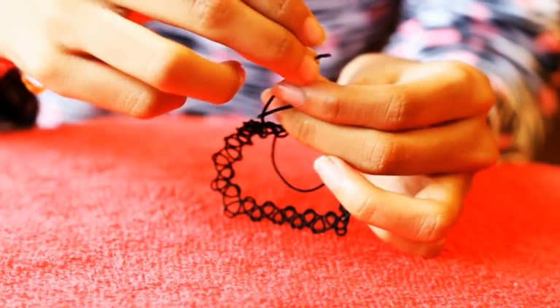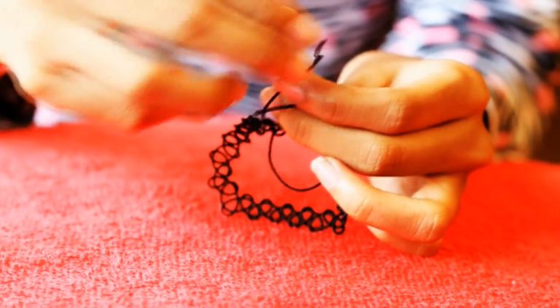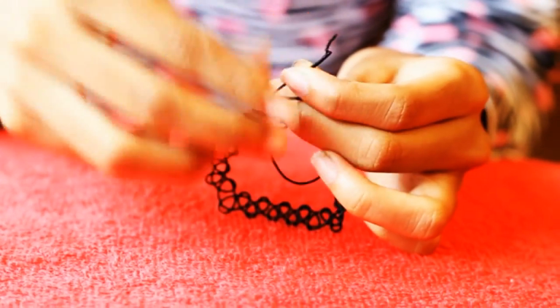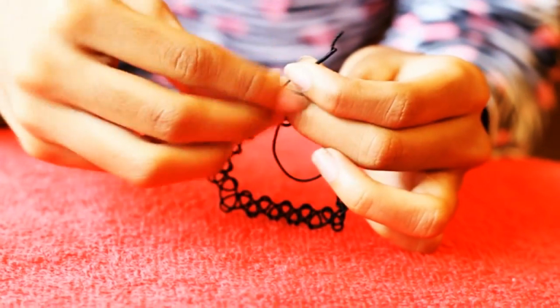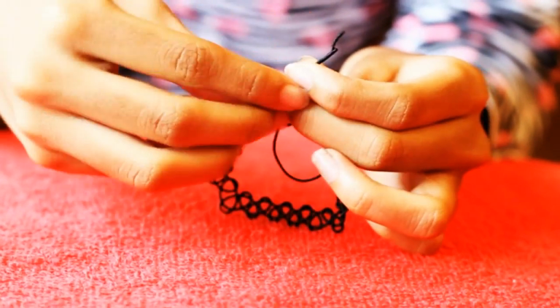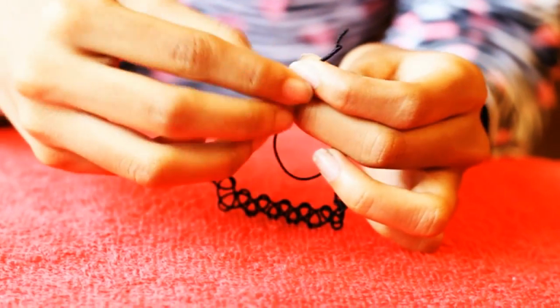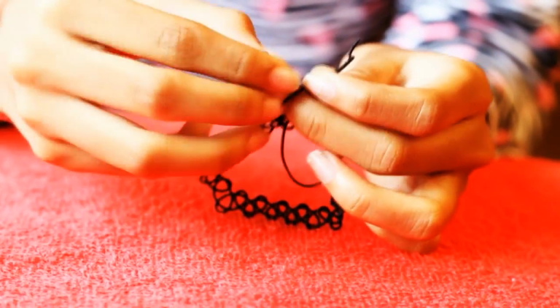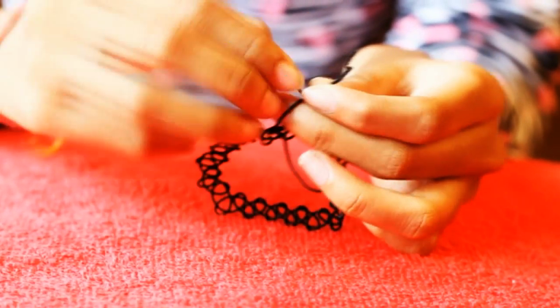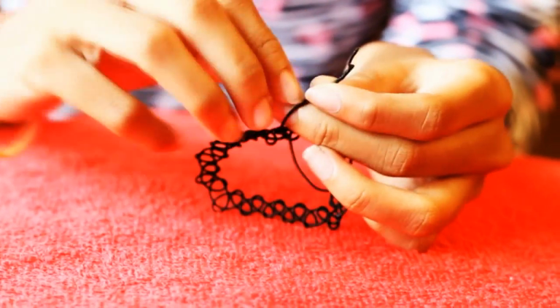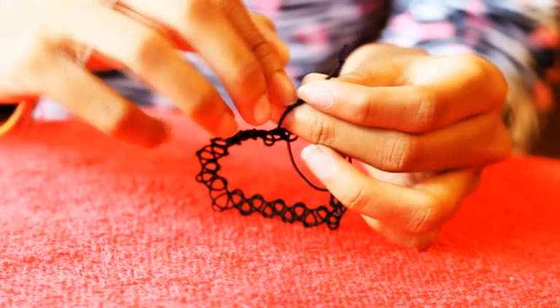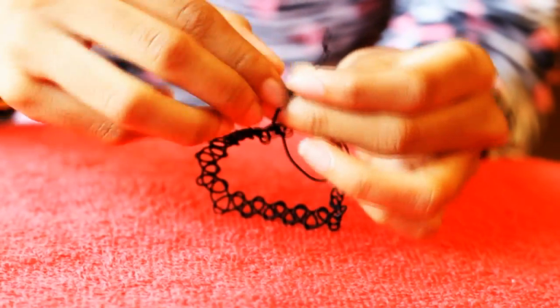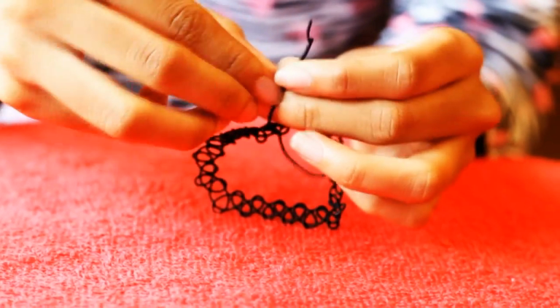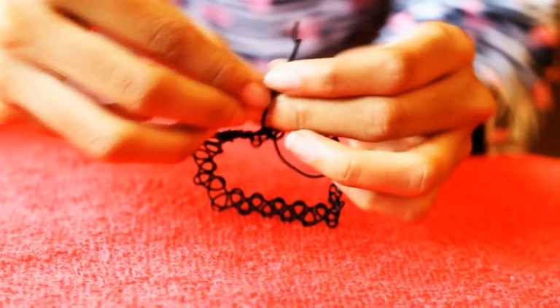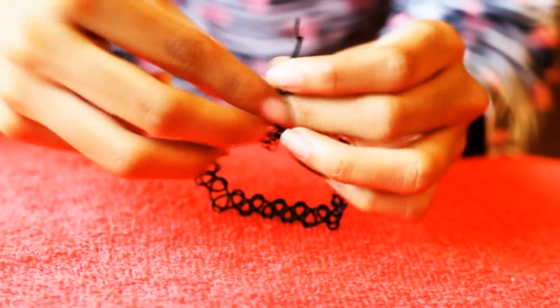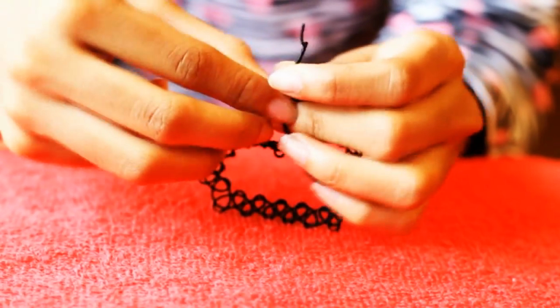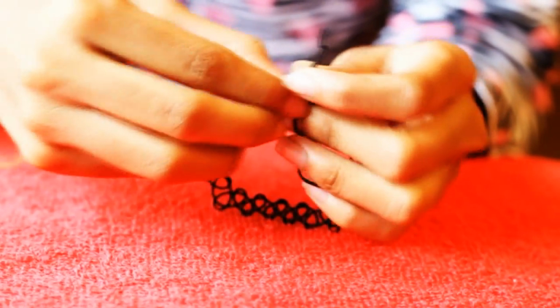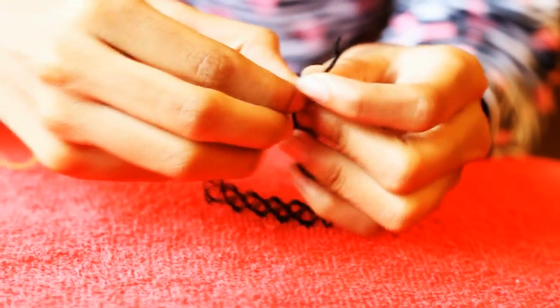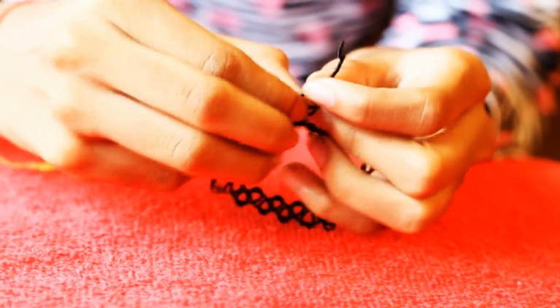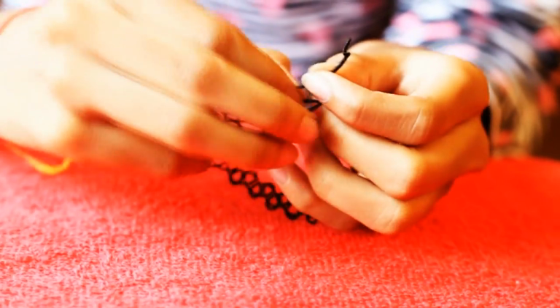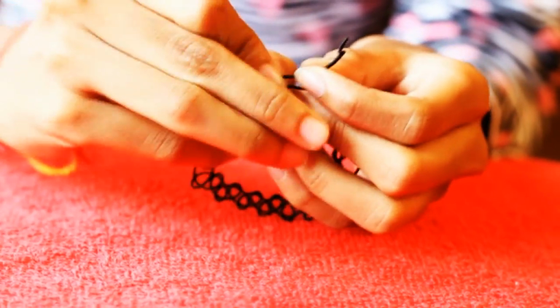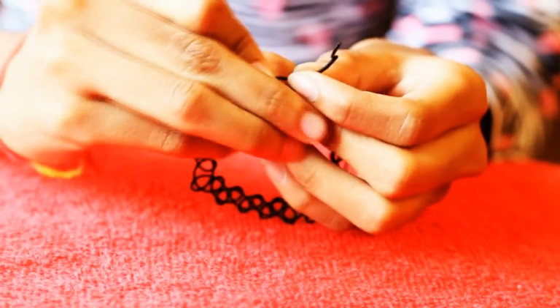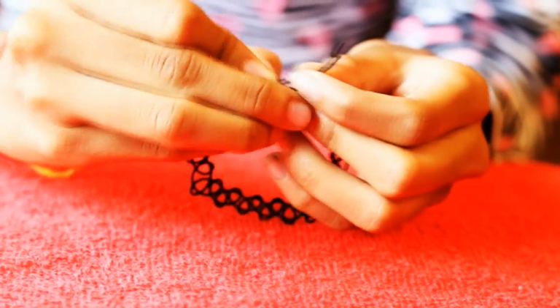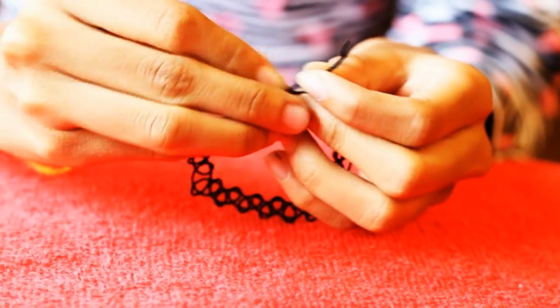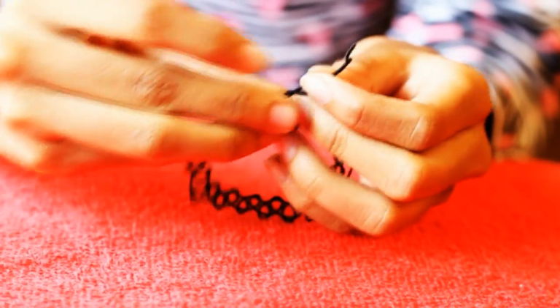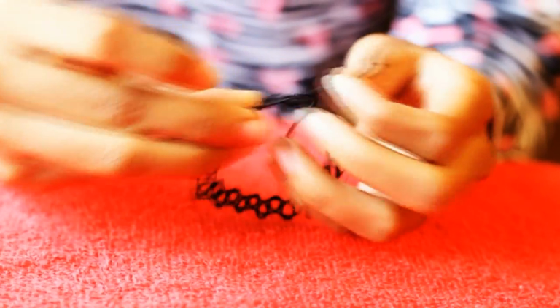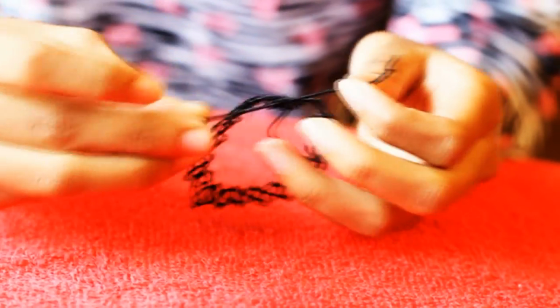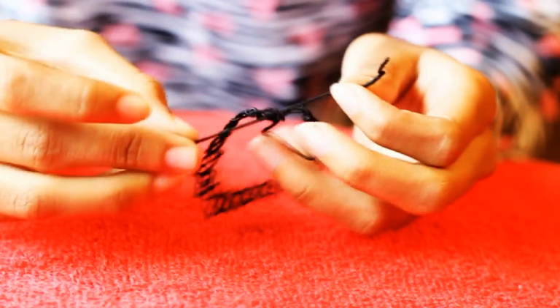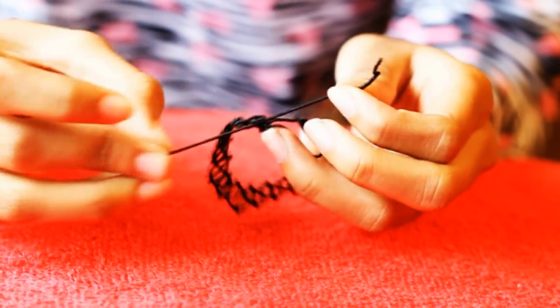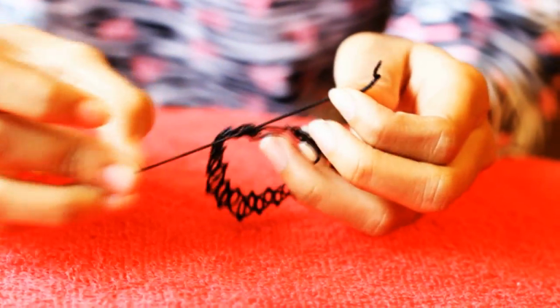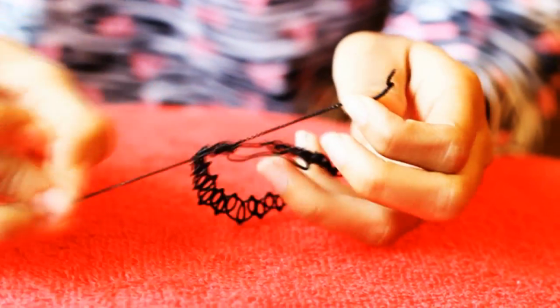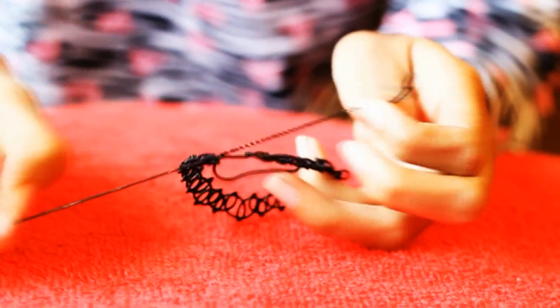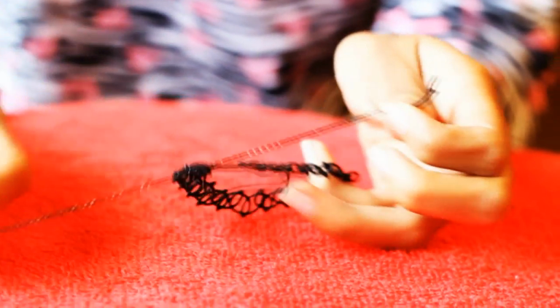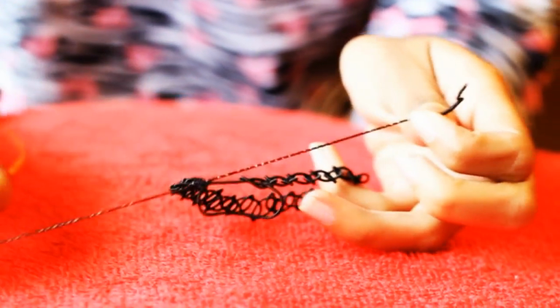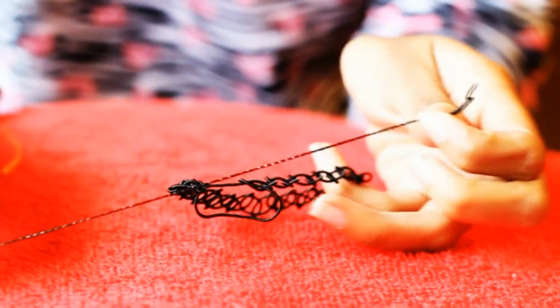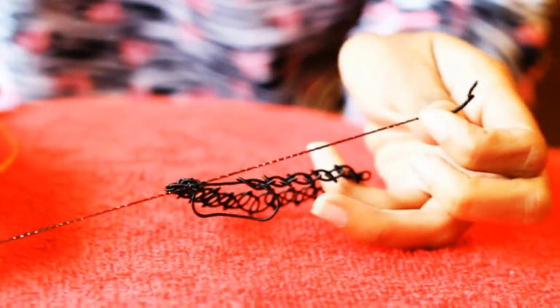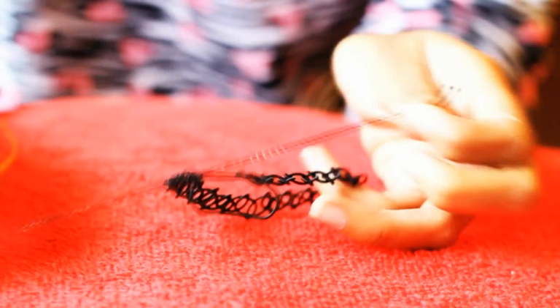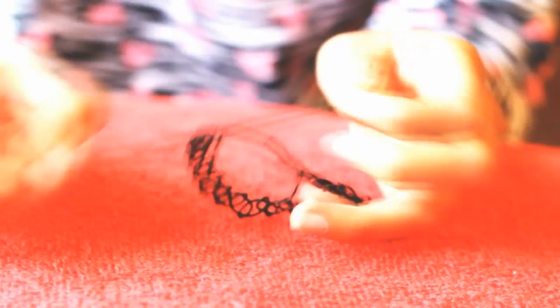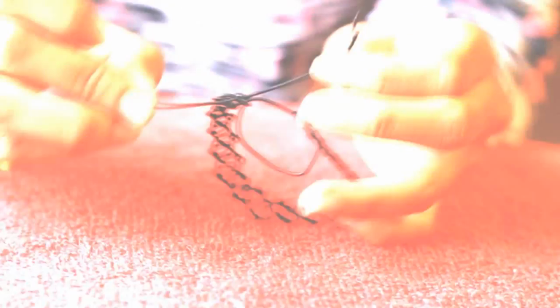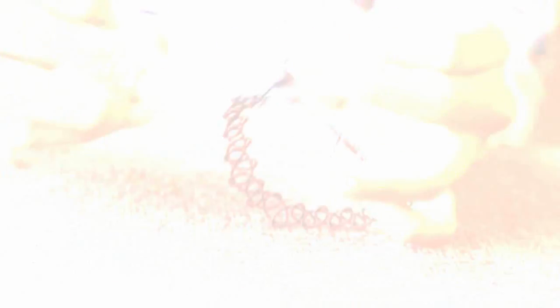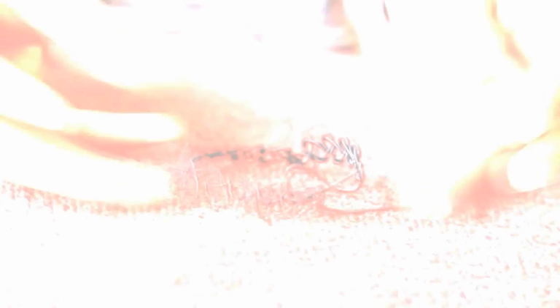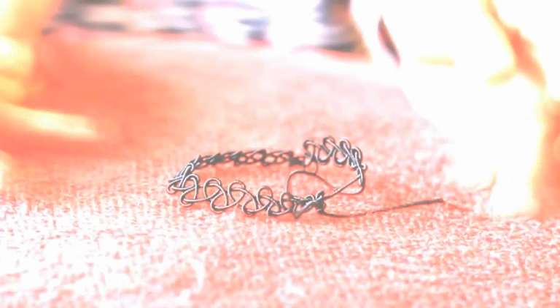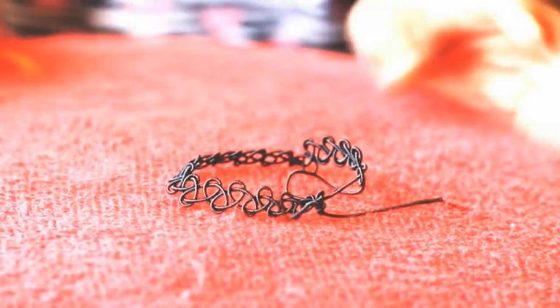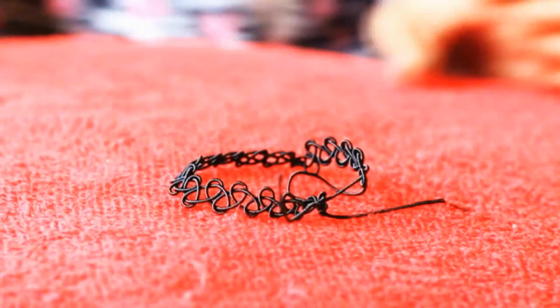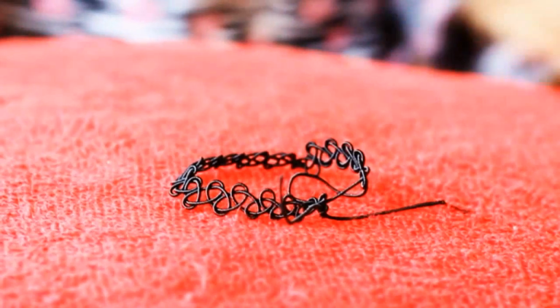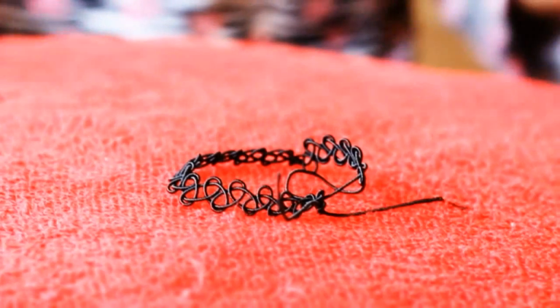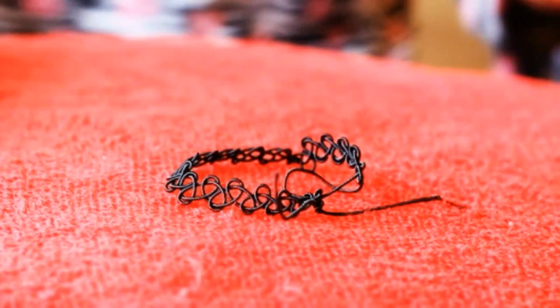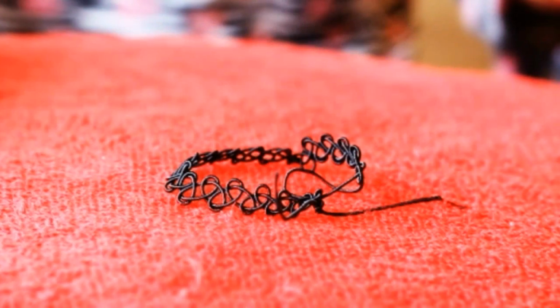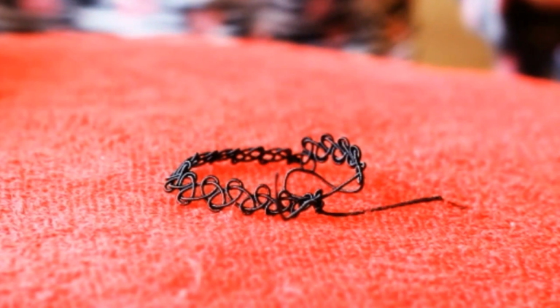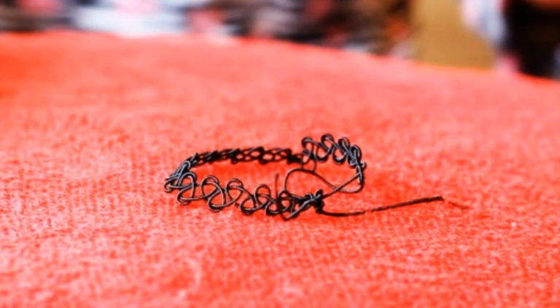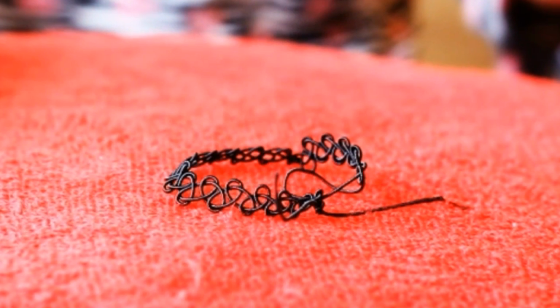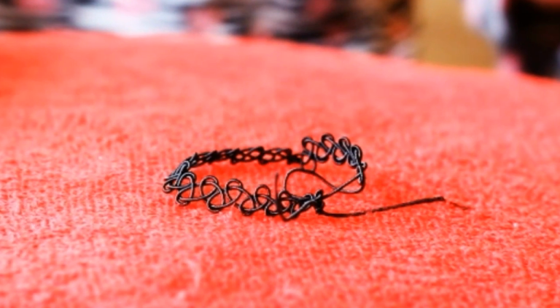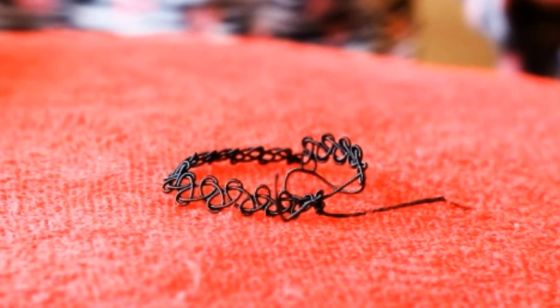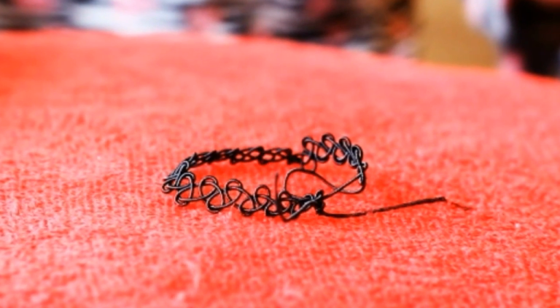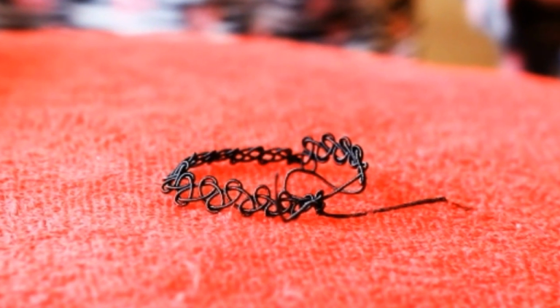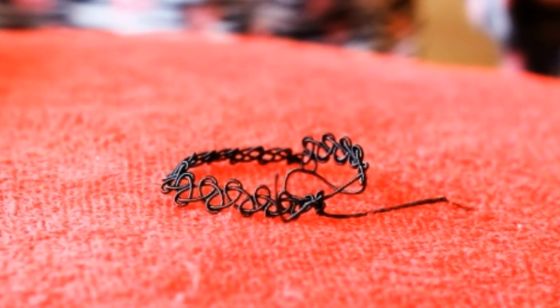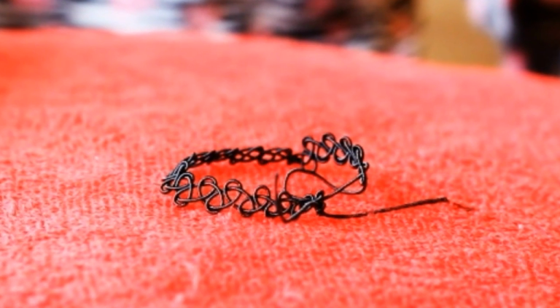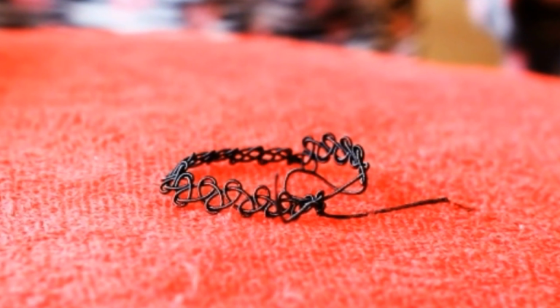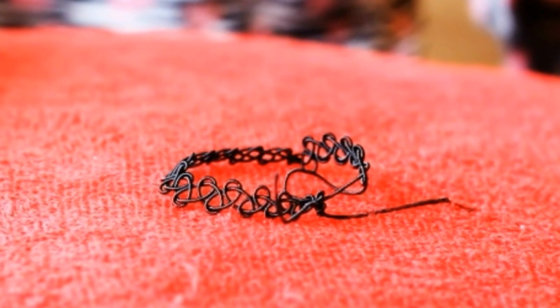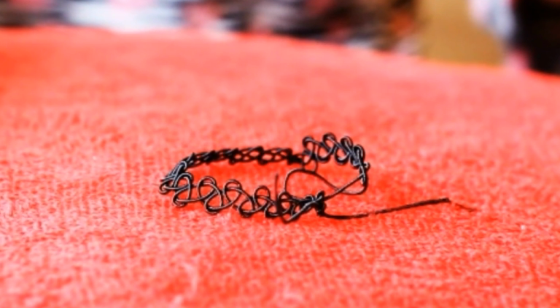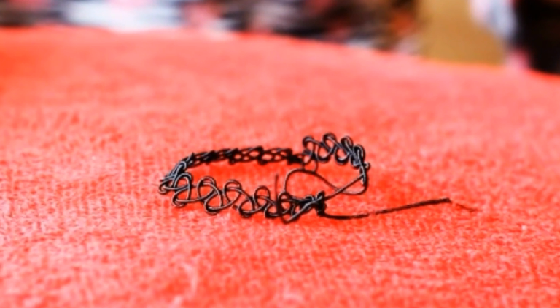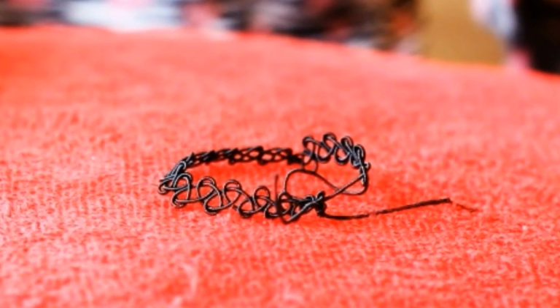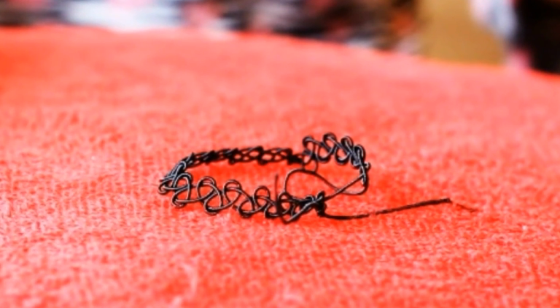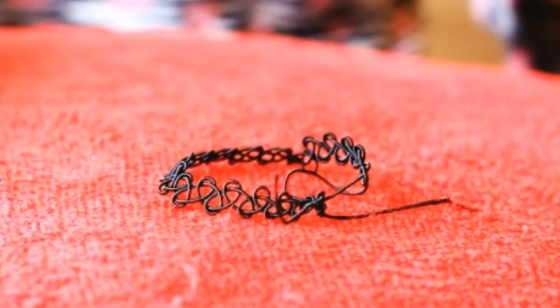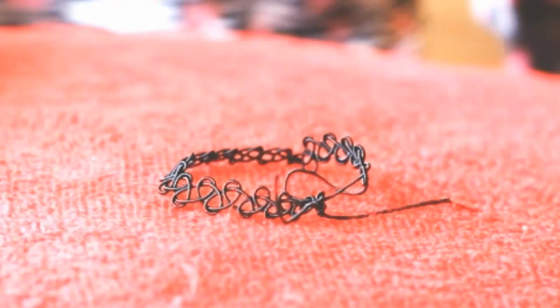When you're finally done knotting, tie the ends and you're done. Your choker necklace is ready.